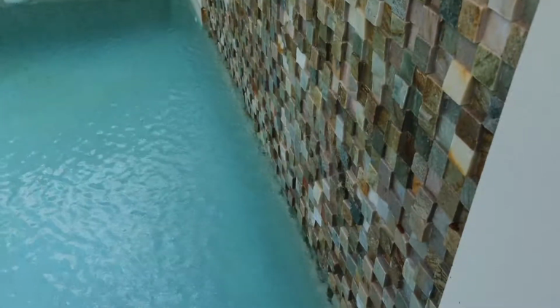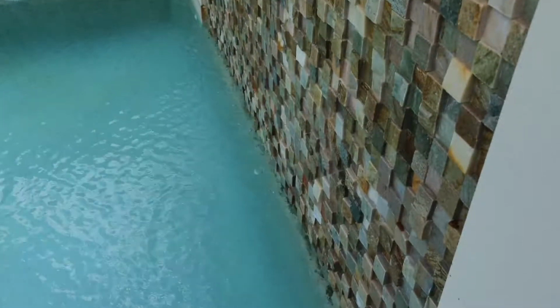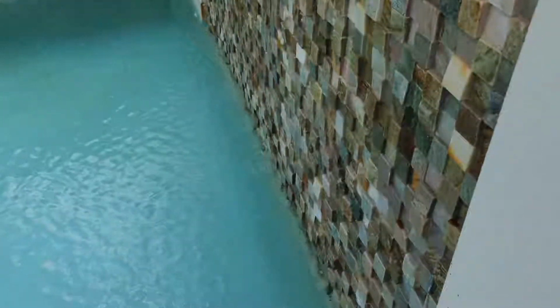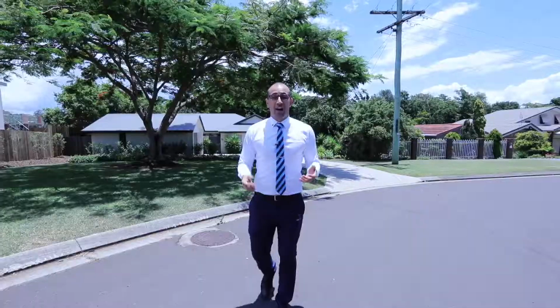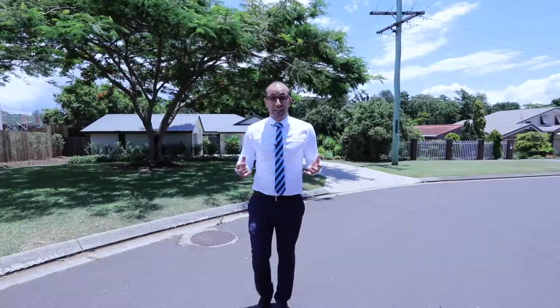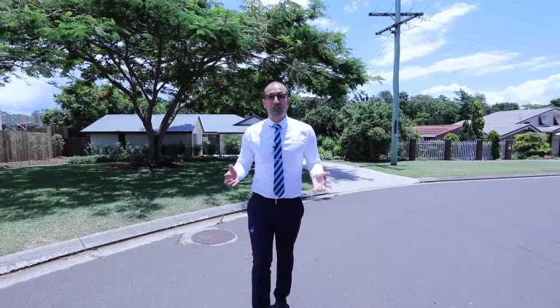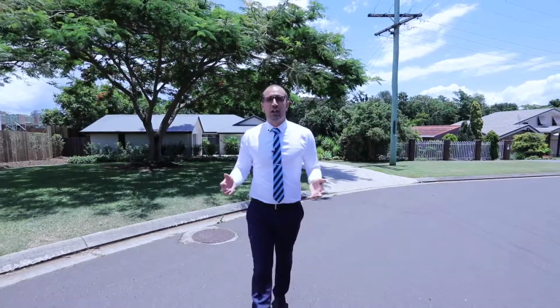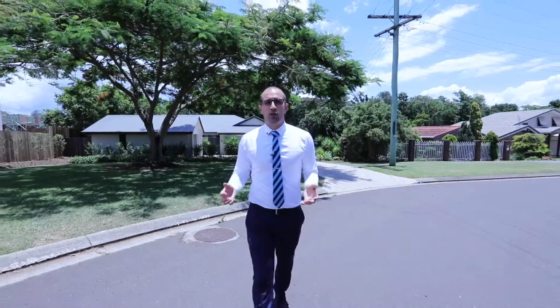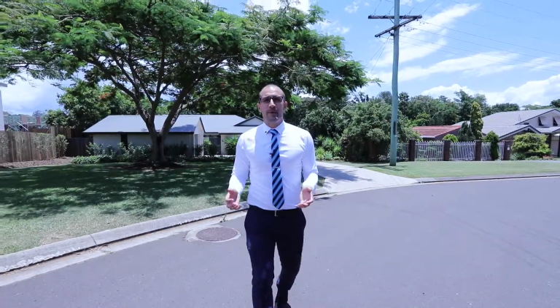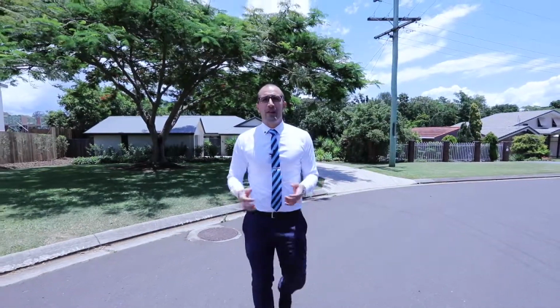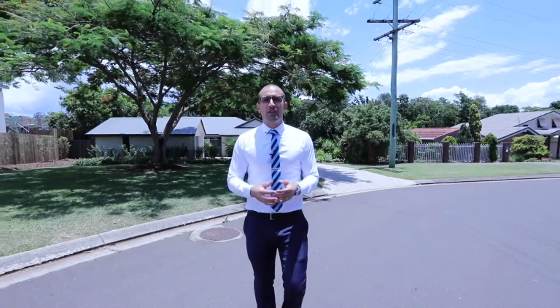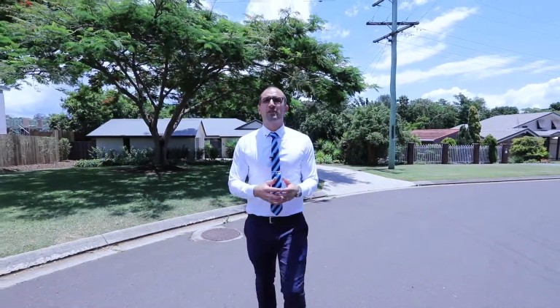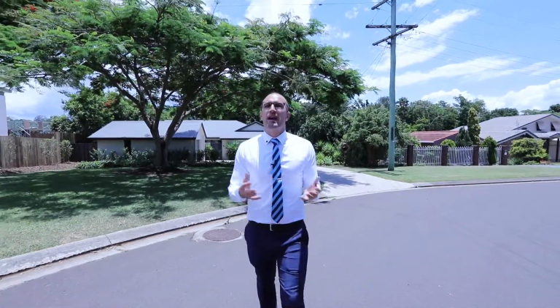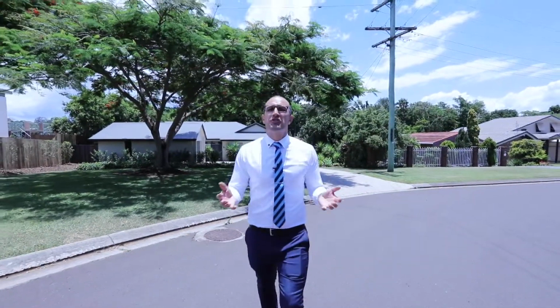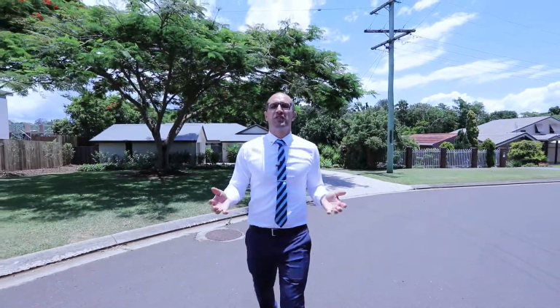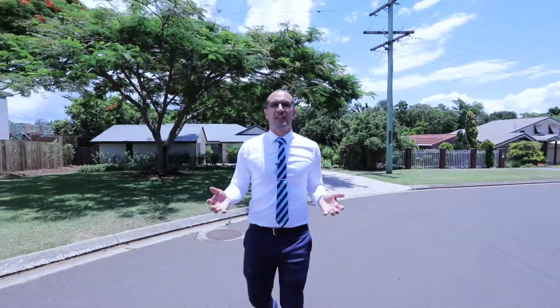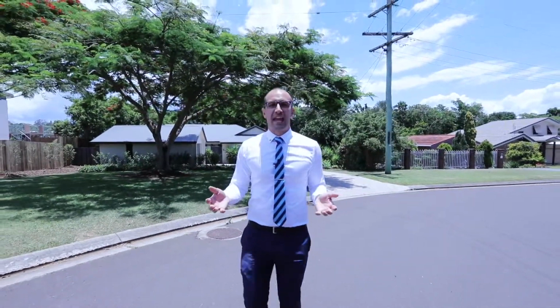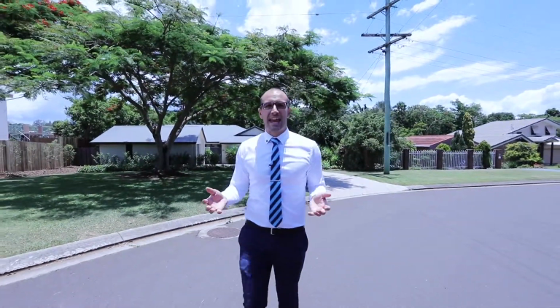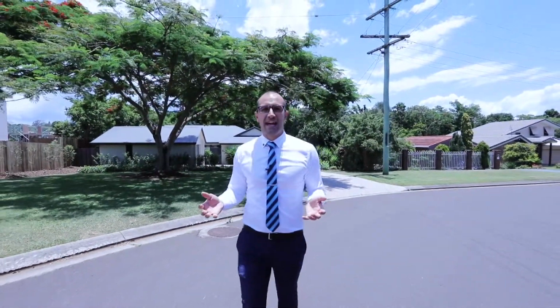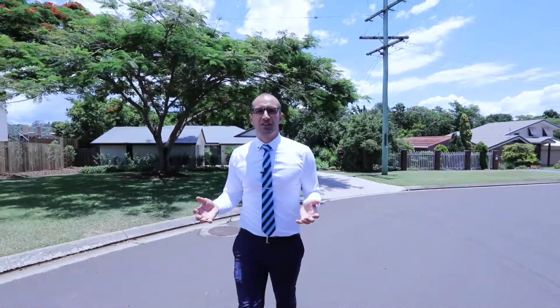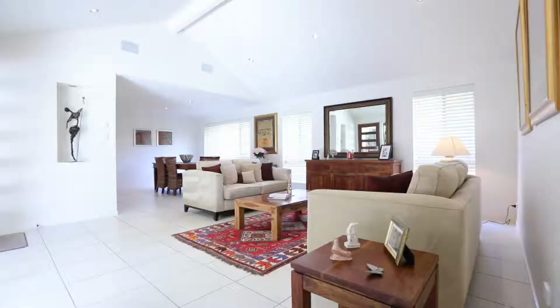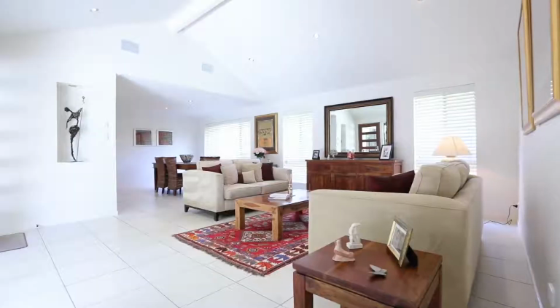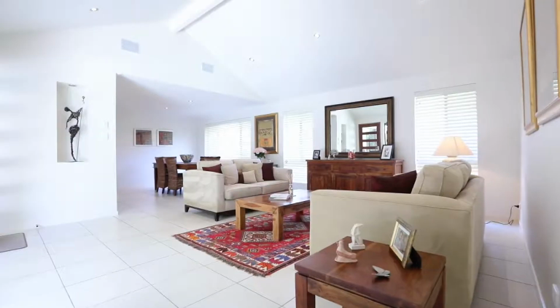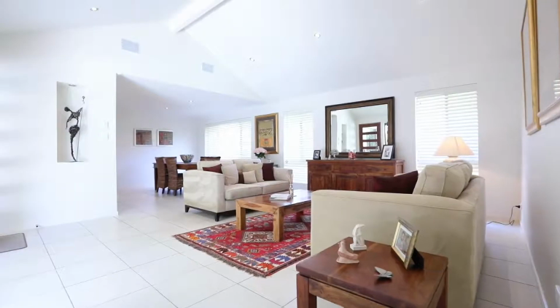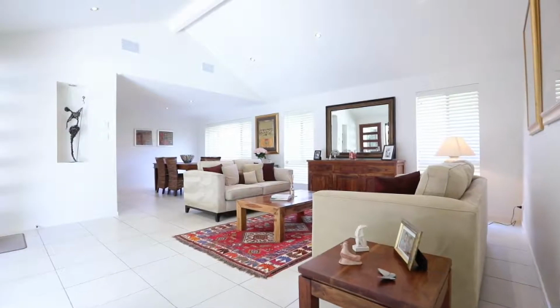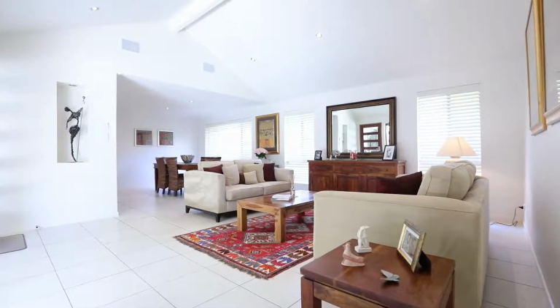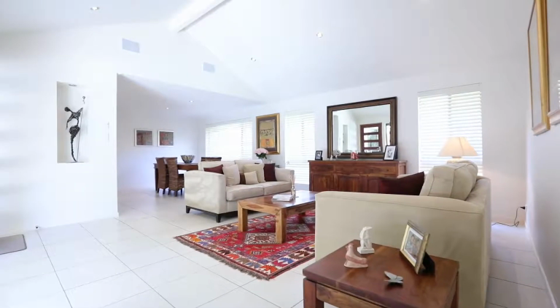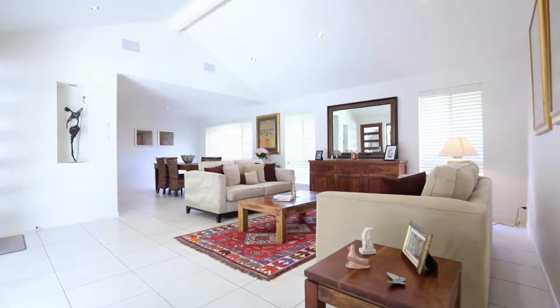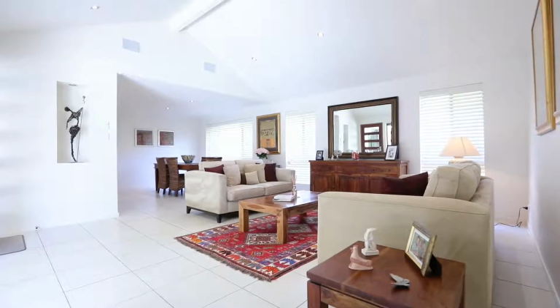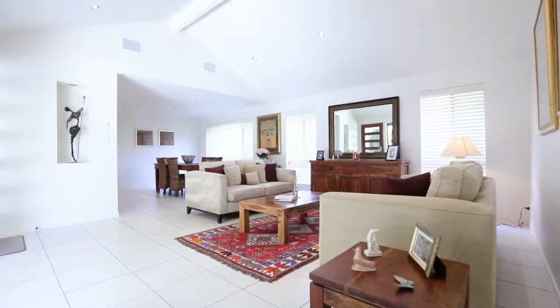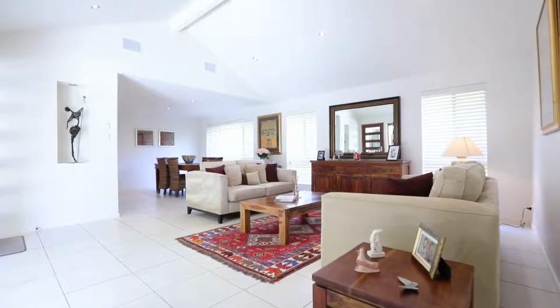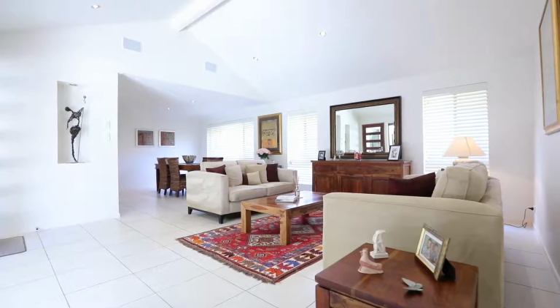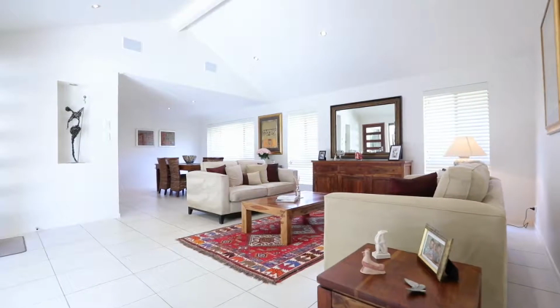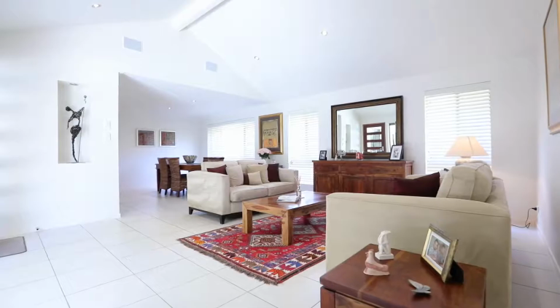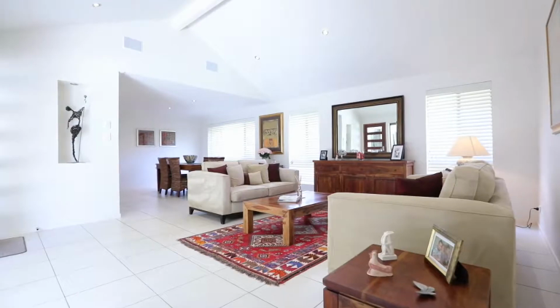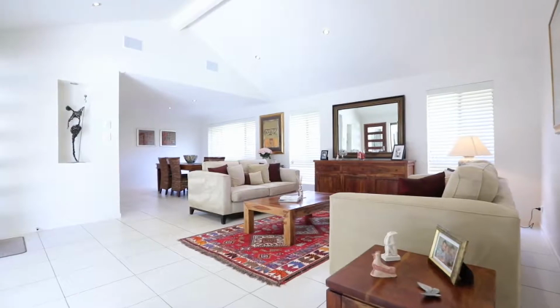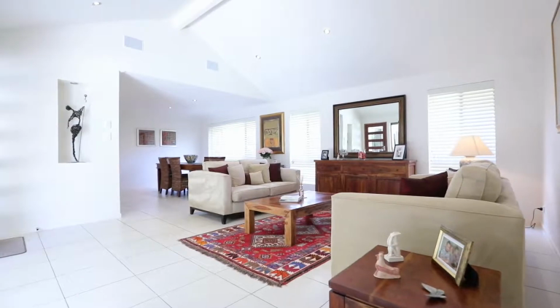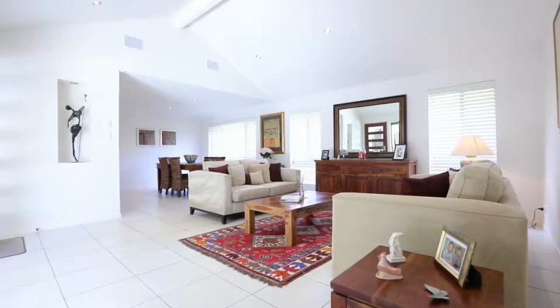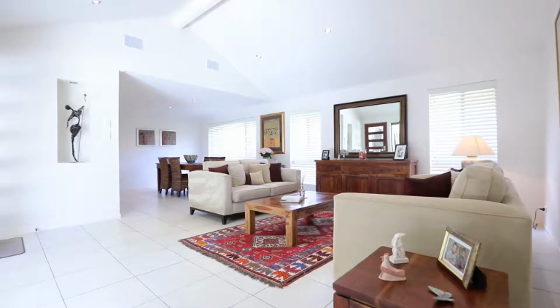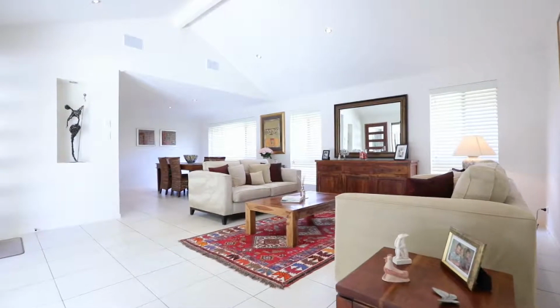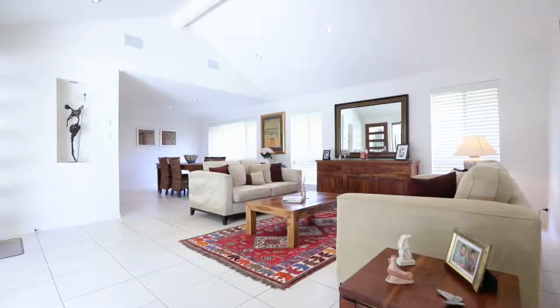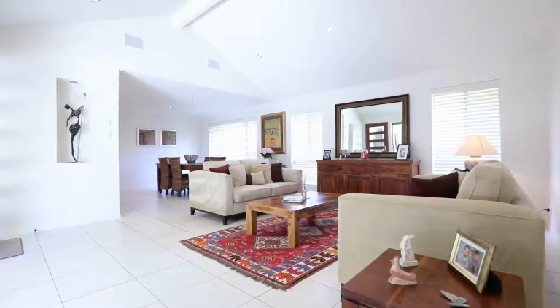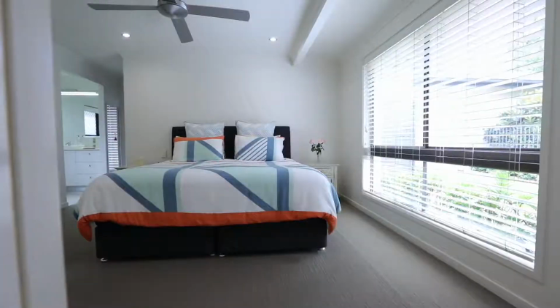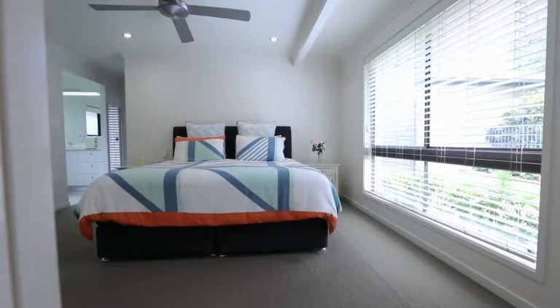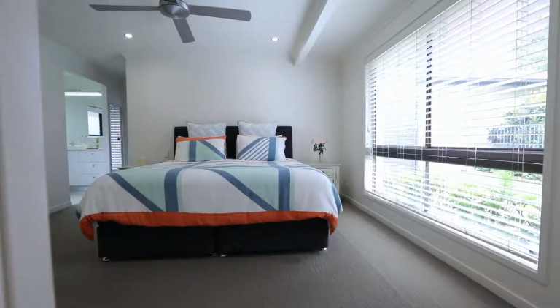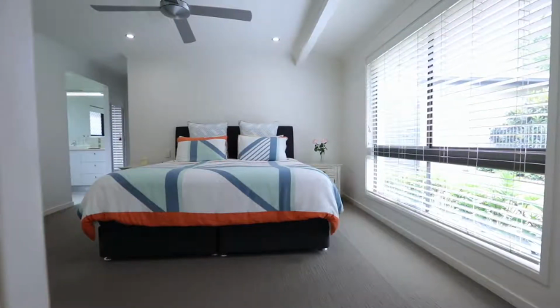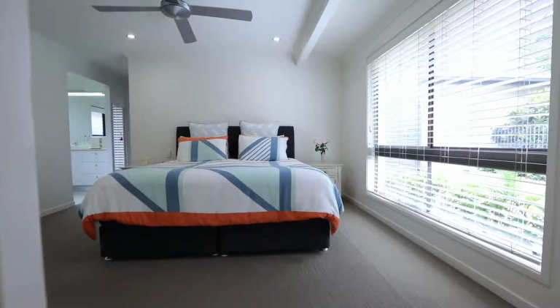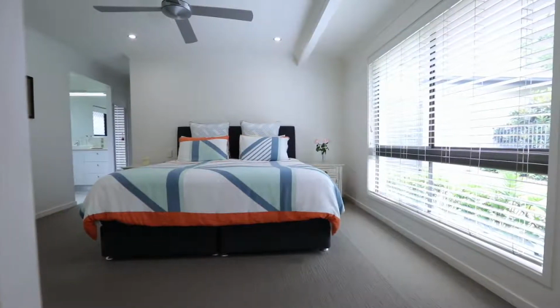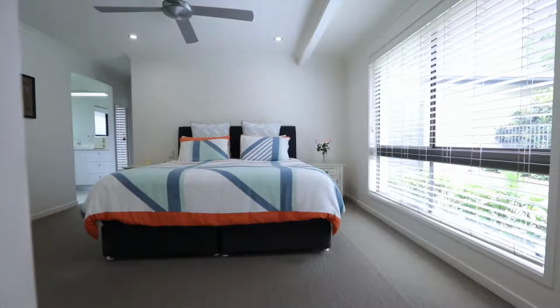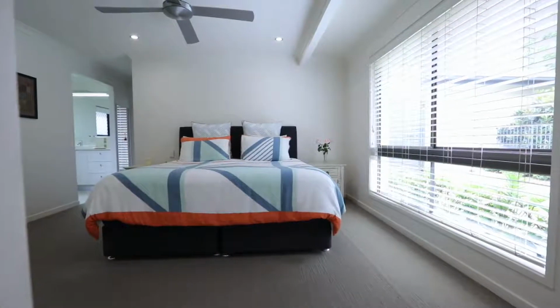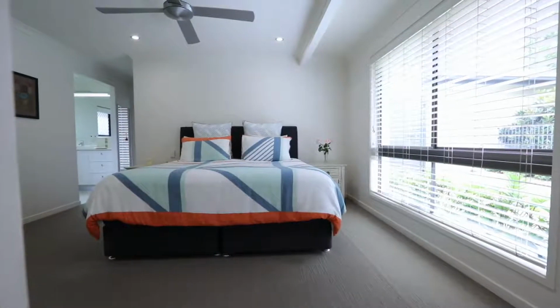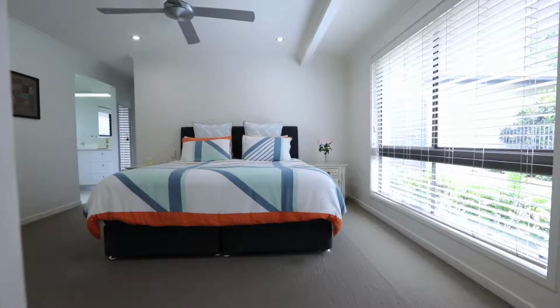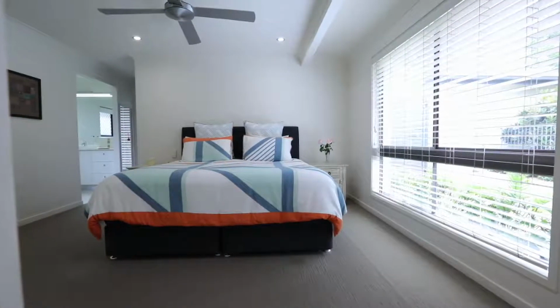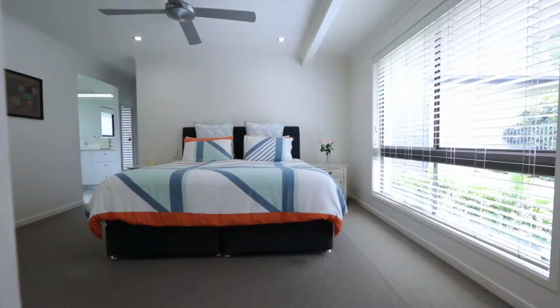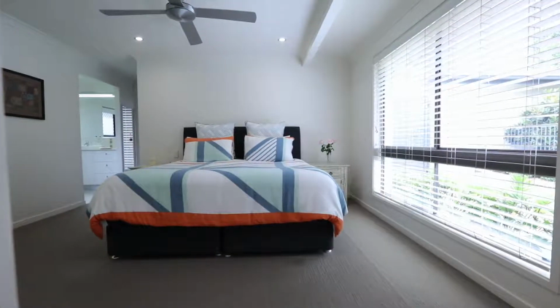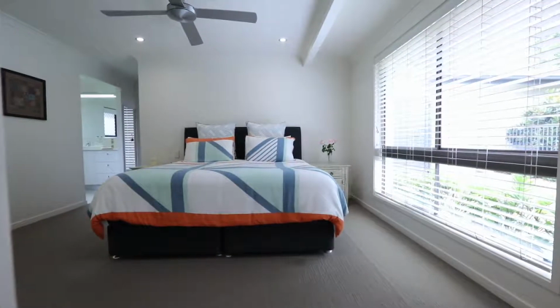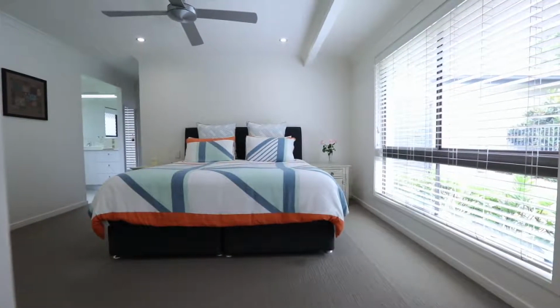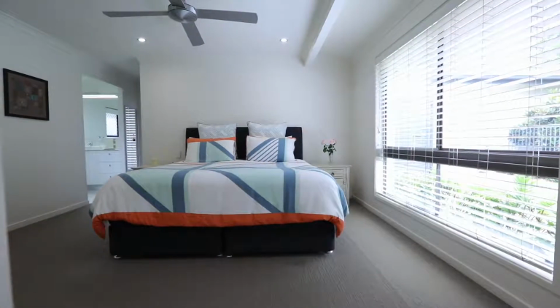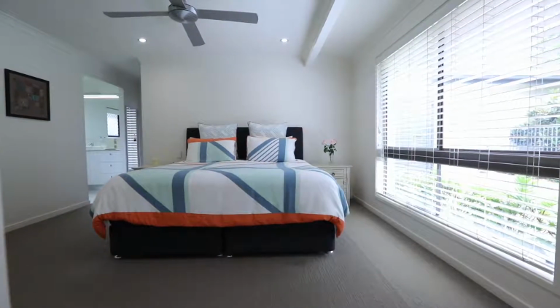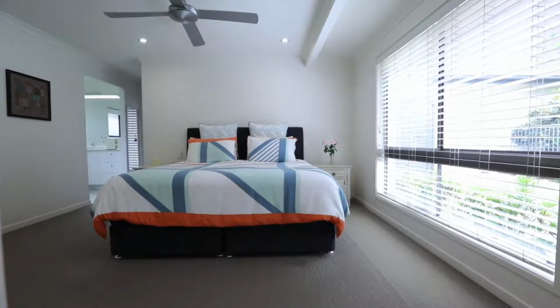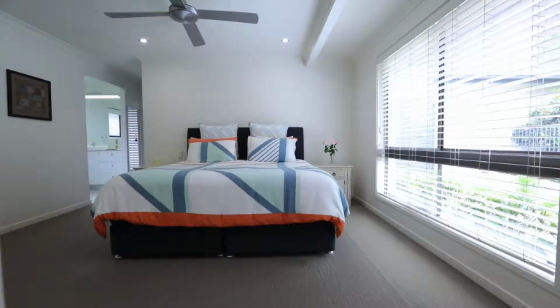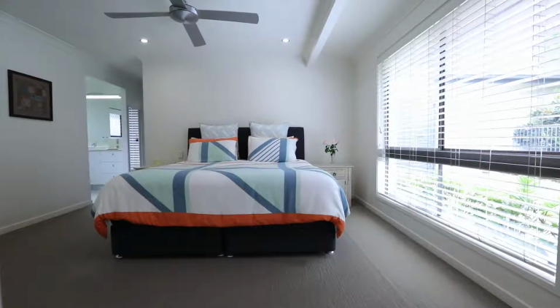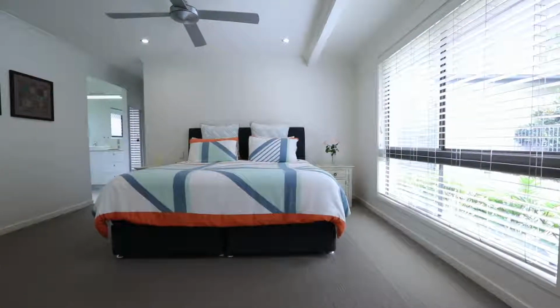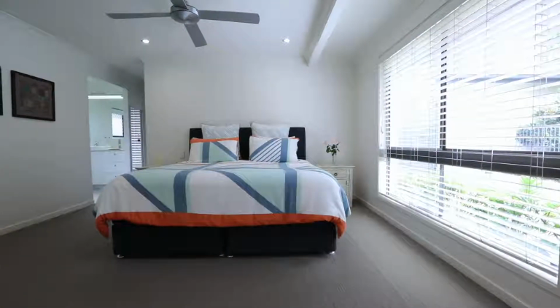I could tell you about the spacious layout with two separate air-conditioning living areas, four bedrooms, and the home office.